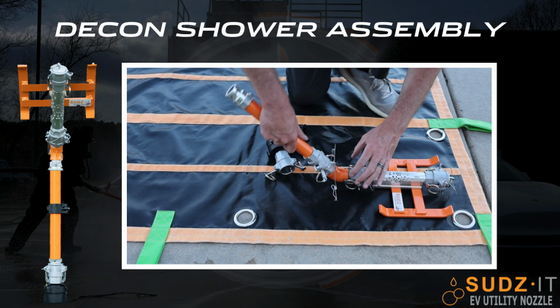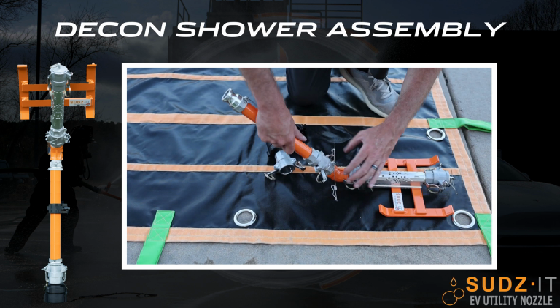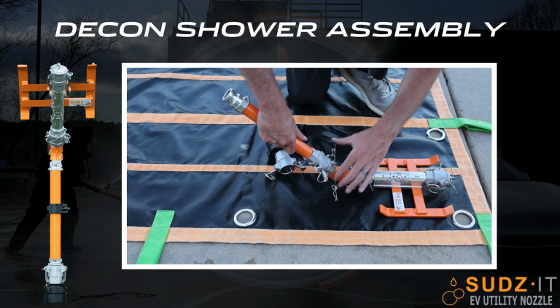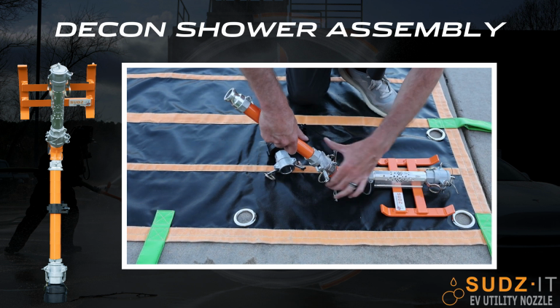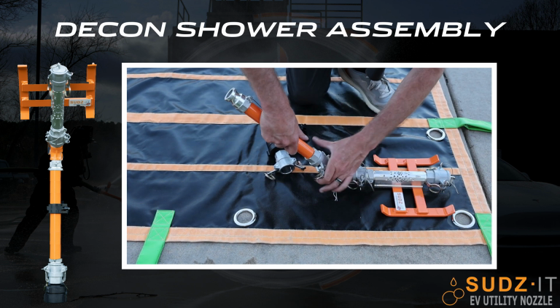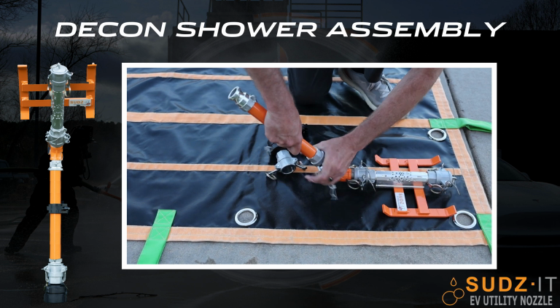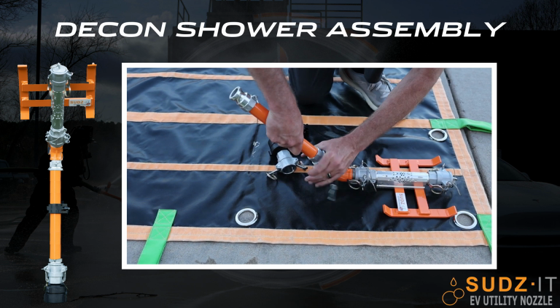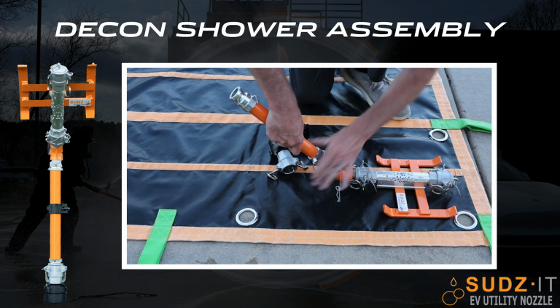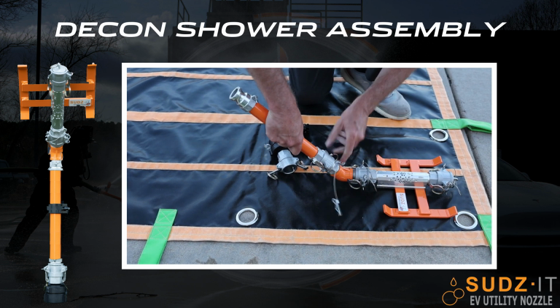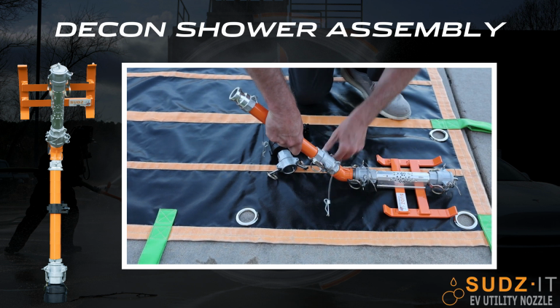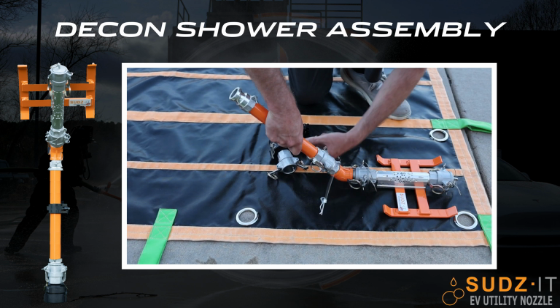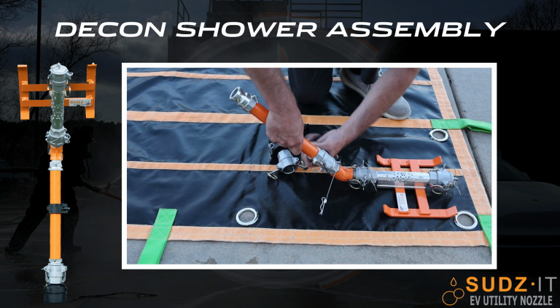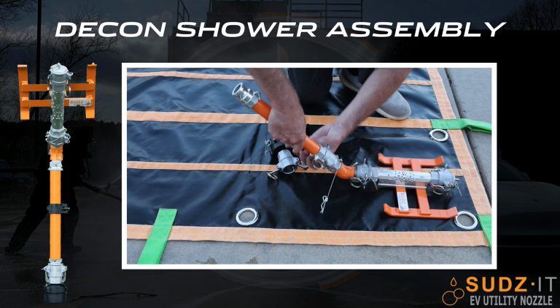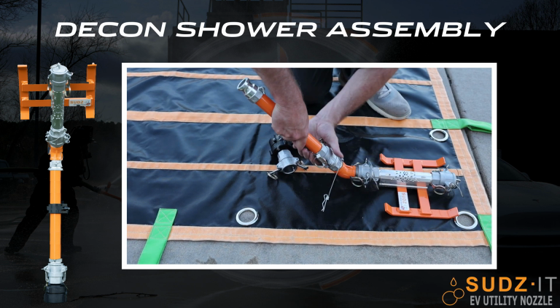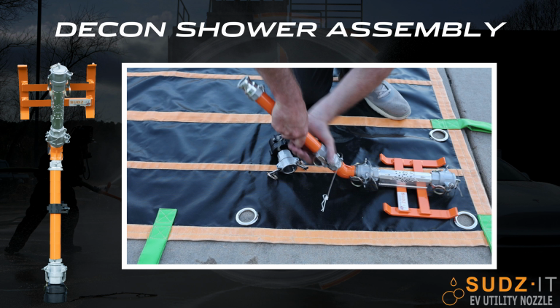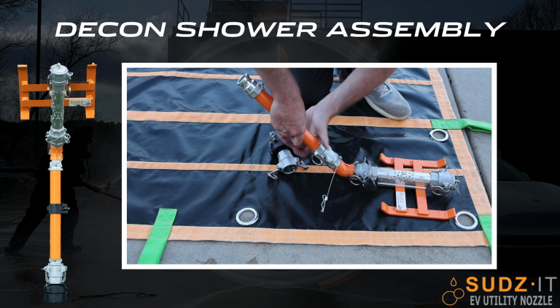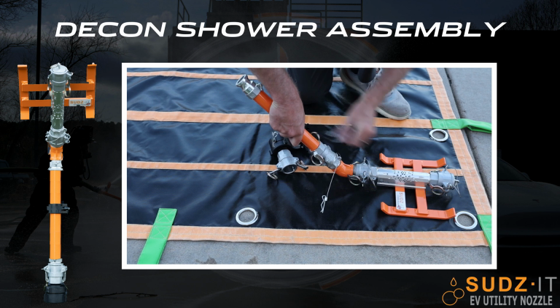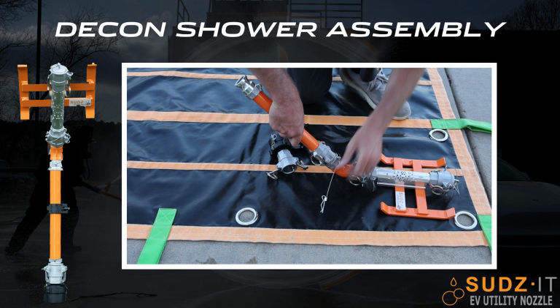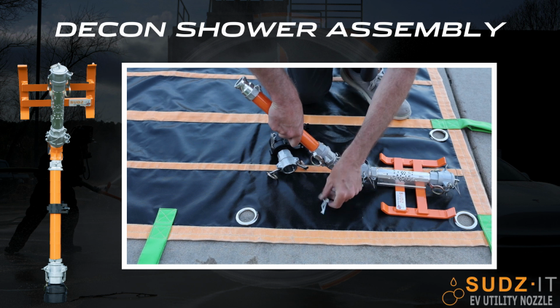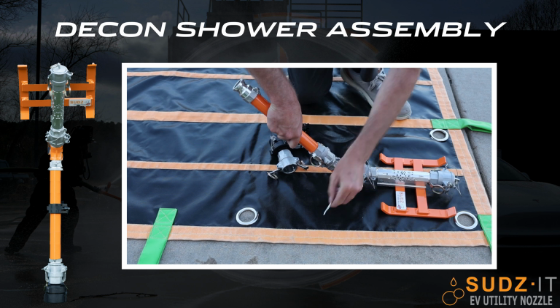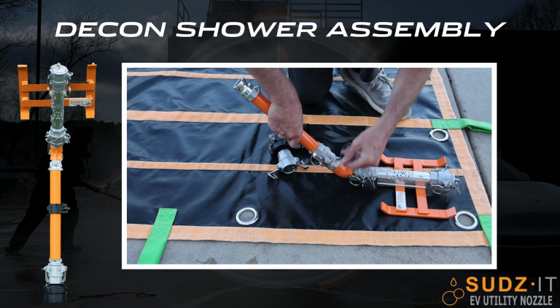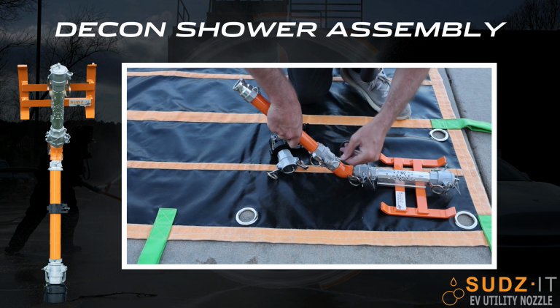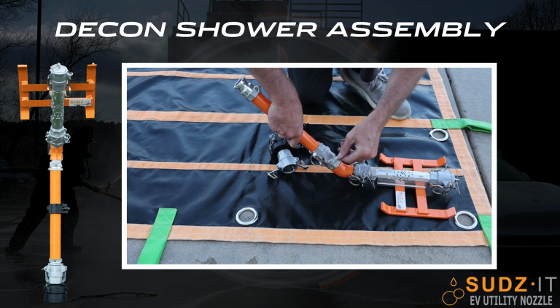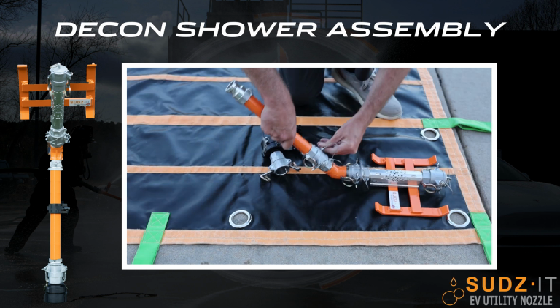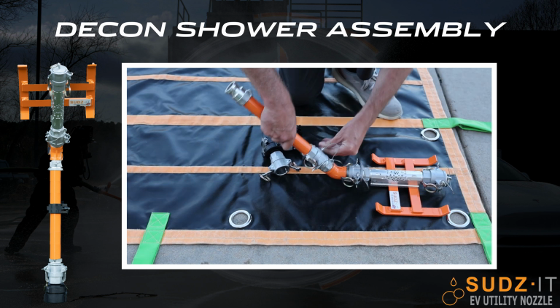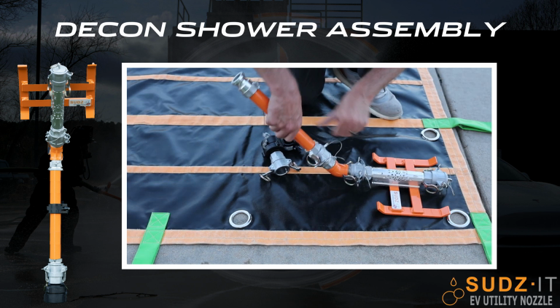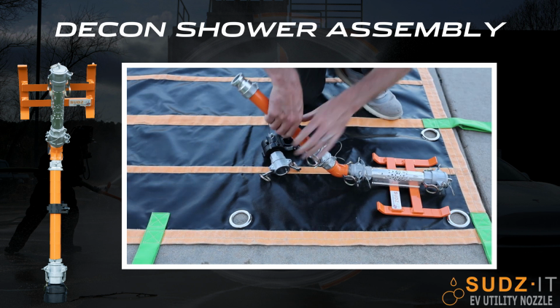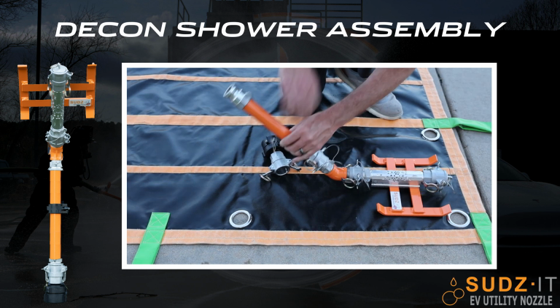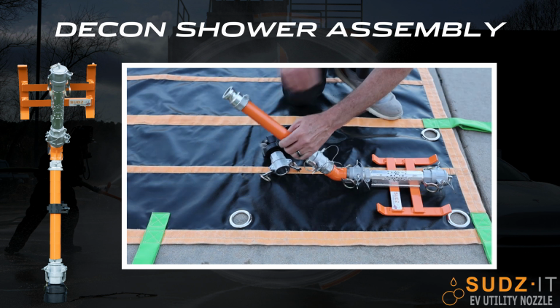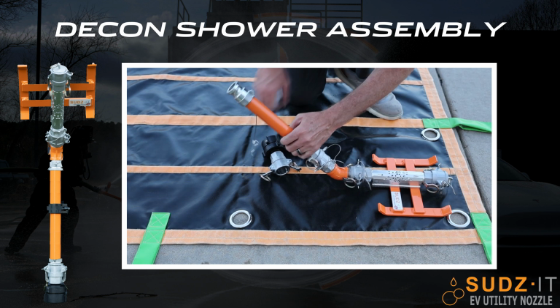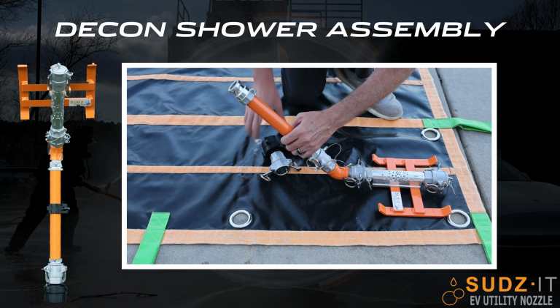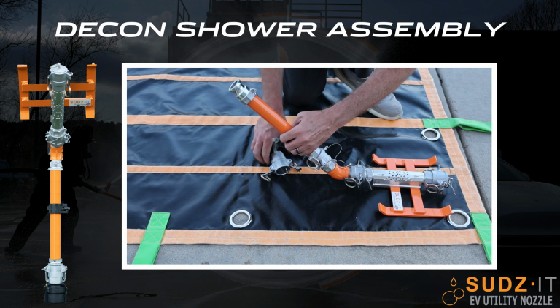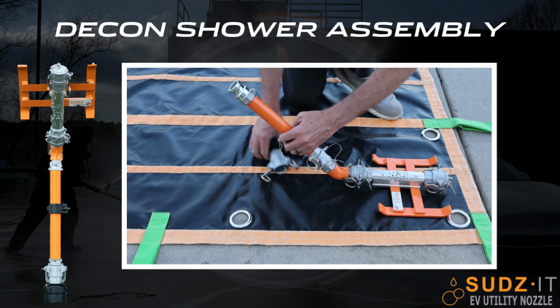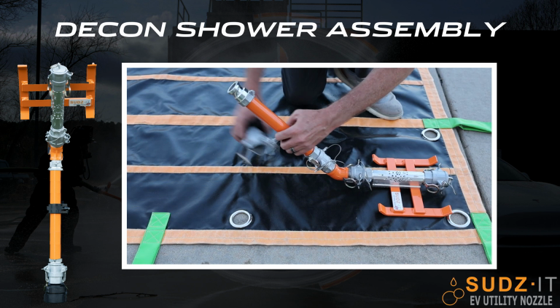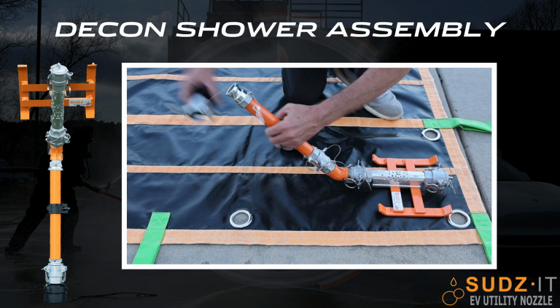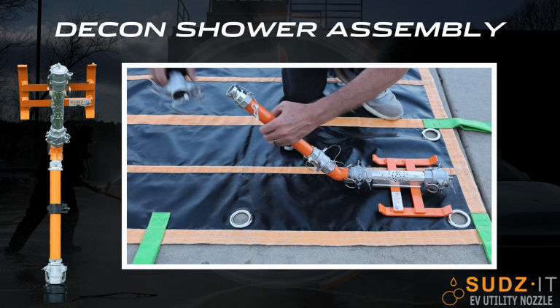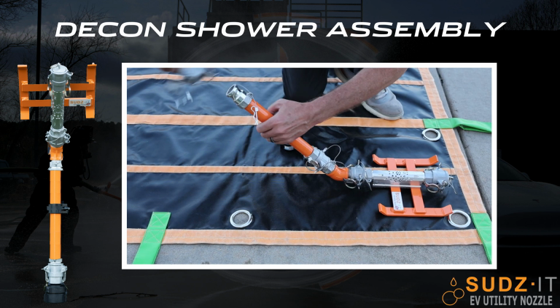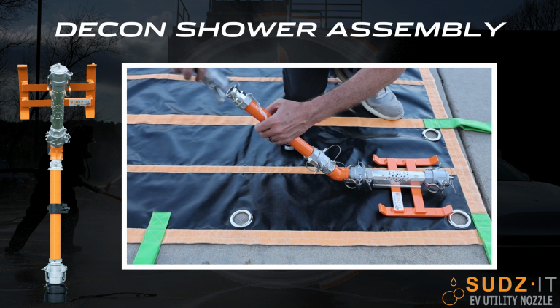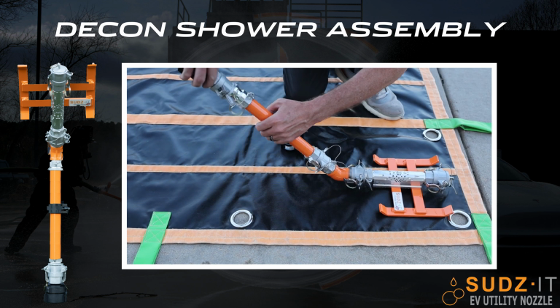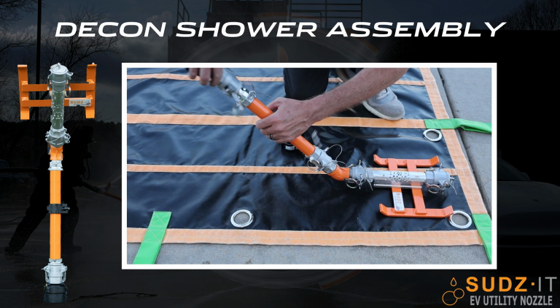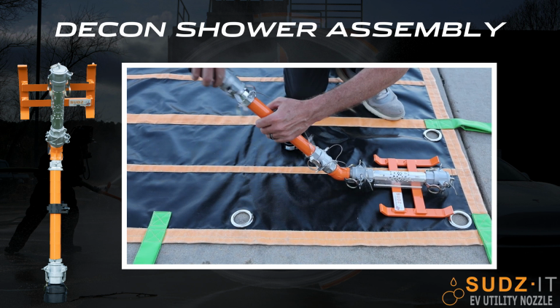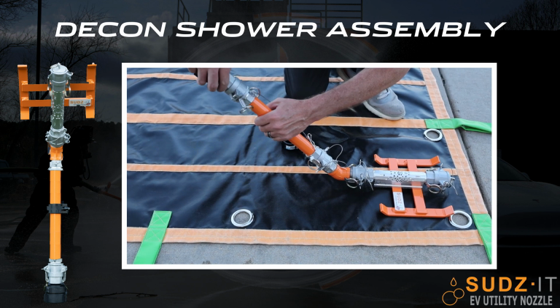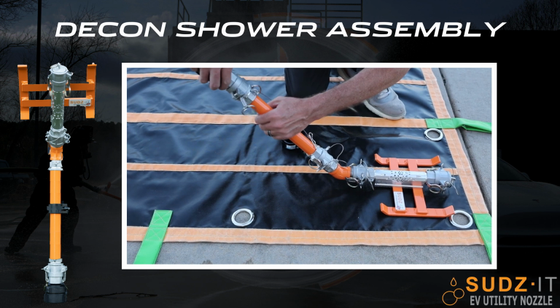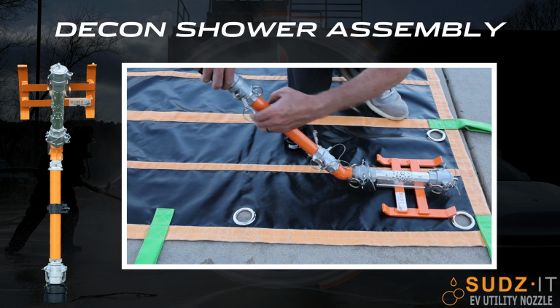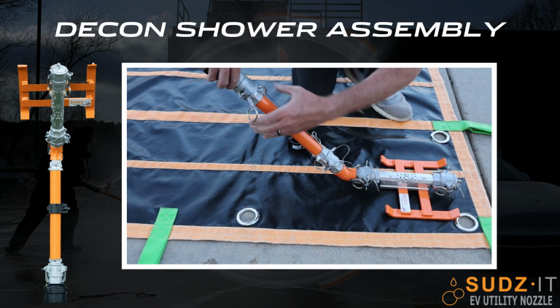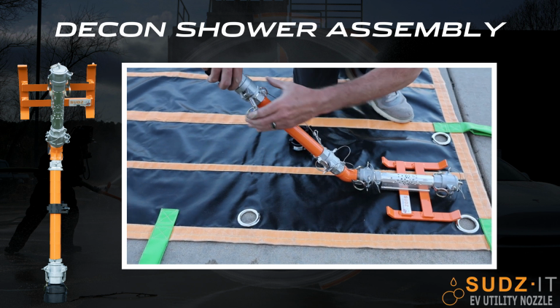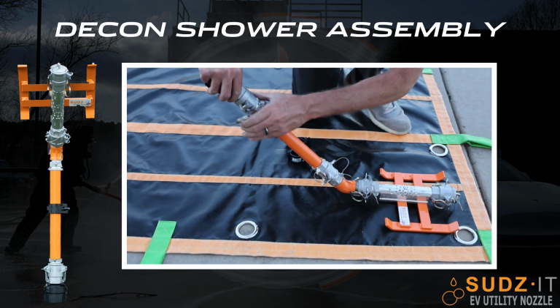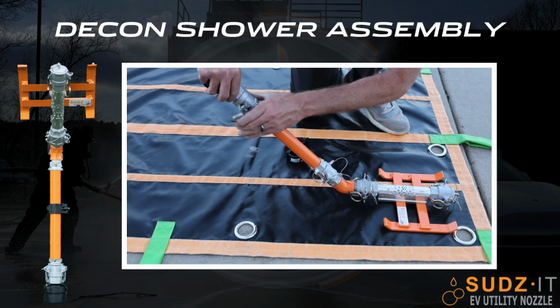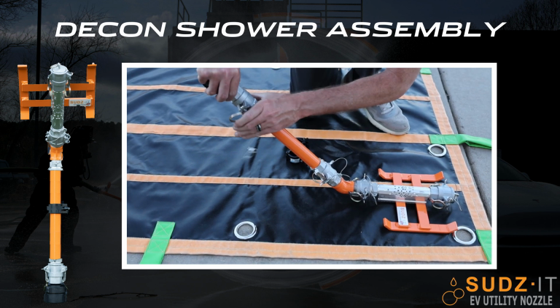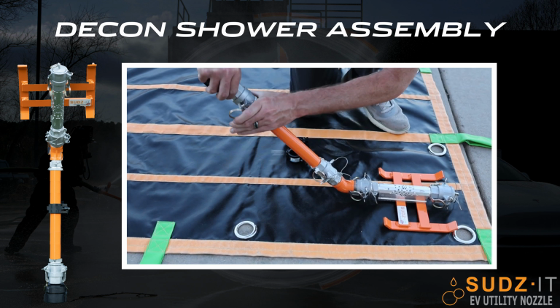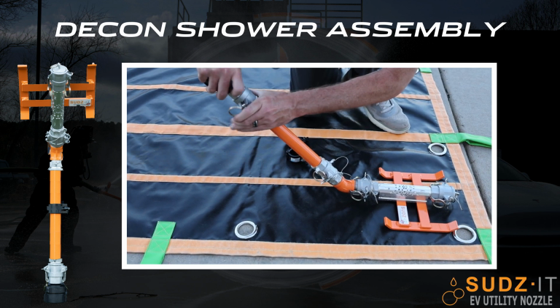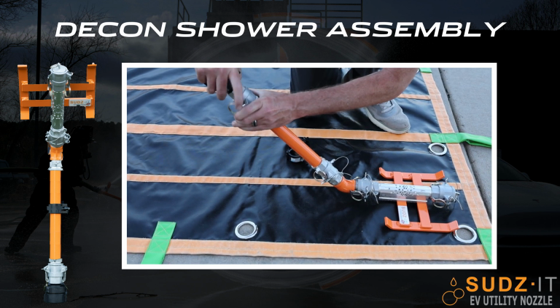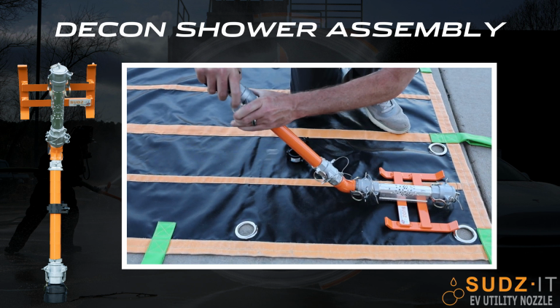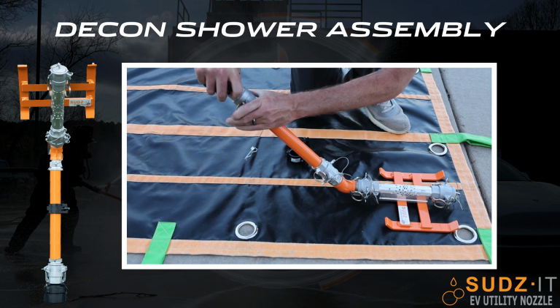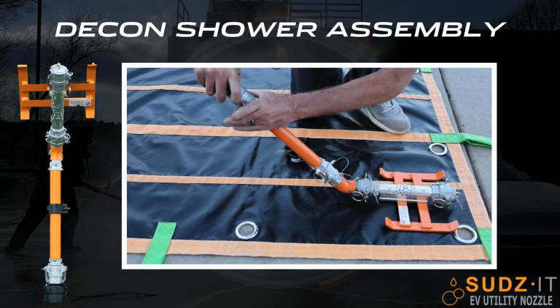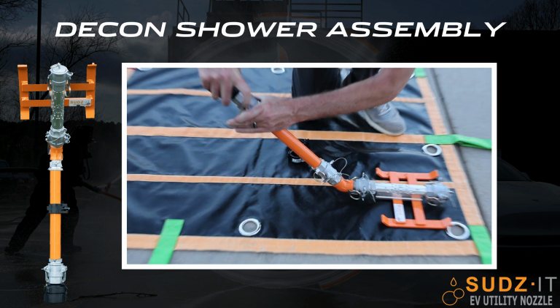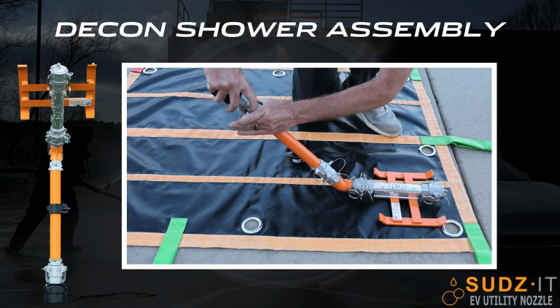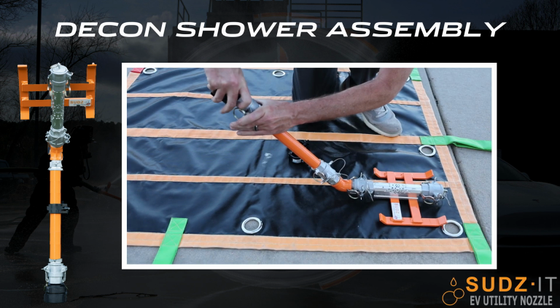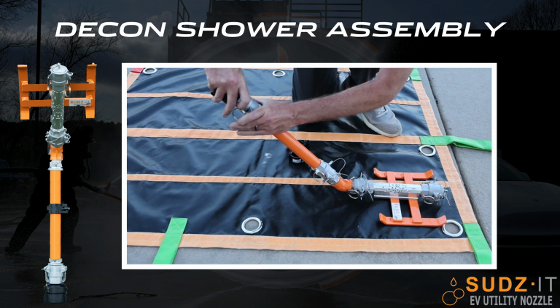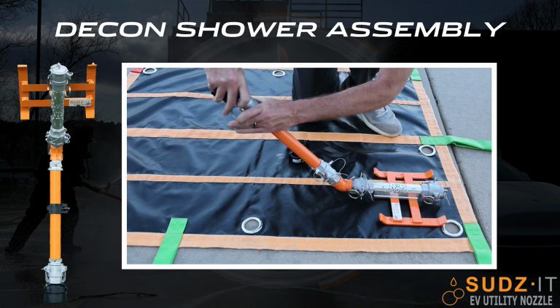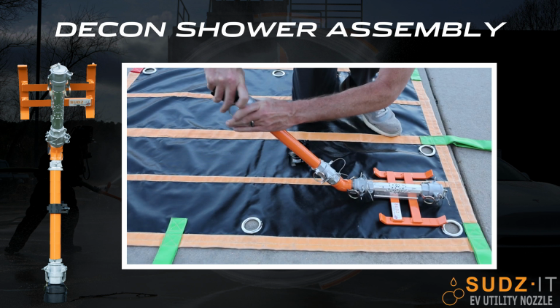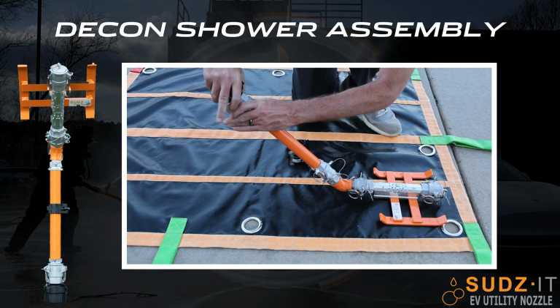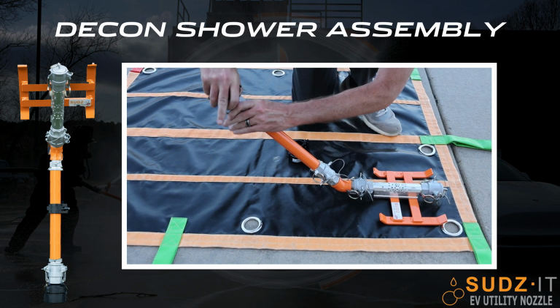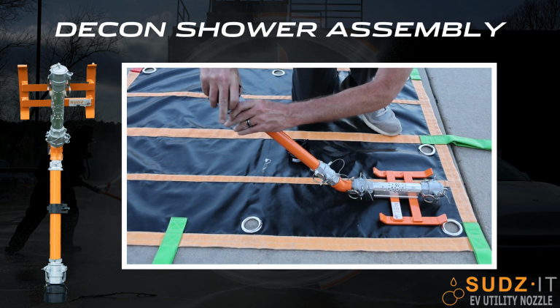The Decon shower kit is quick to assemble and can be used after every fire or hazmat incident.